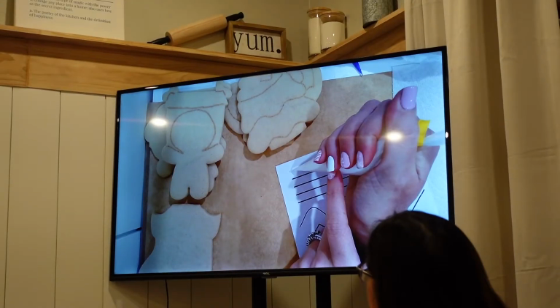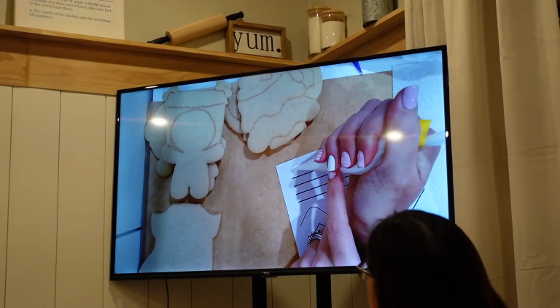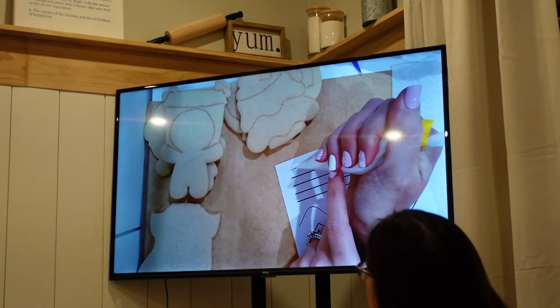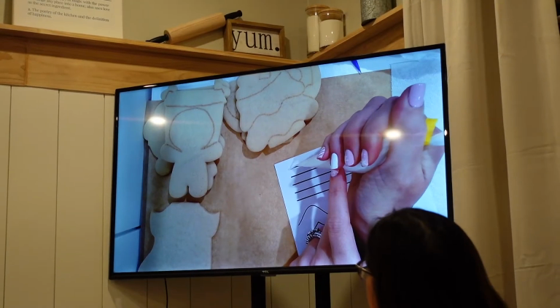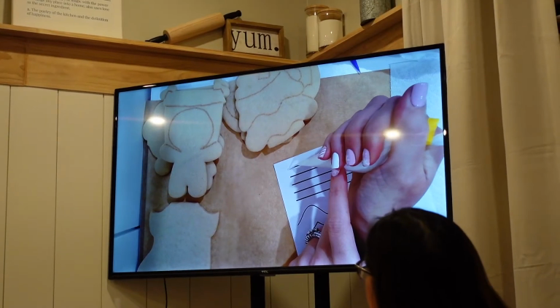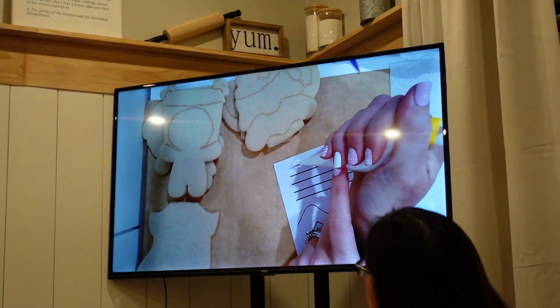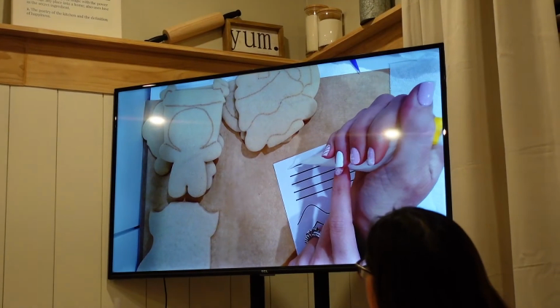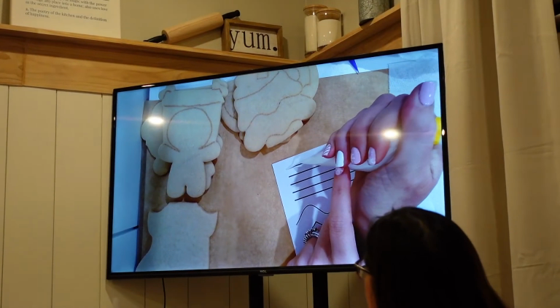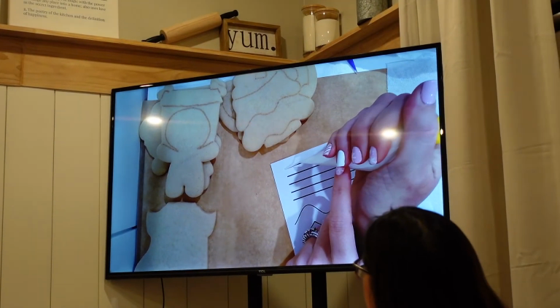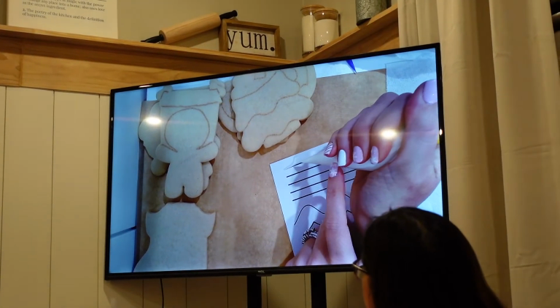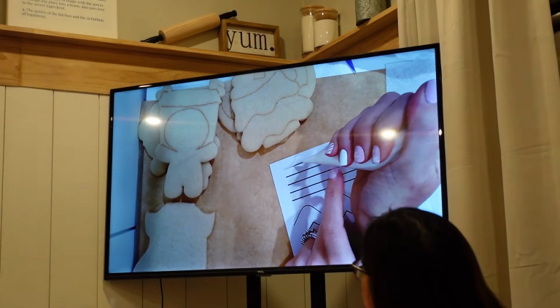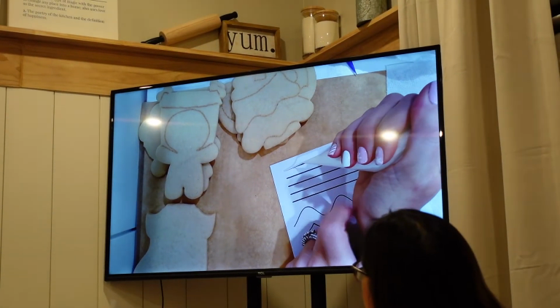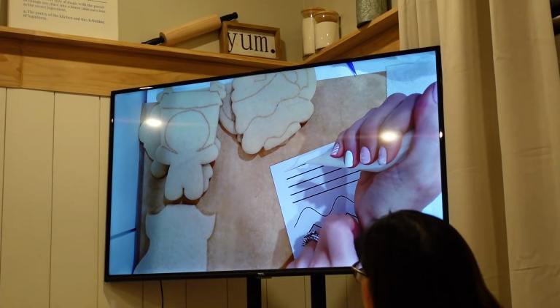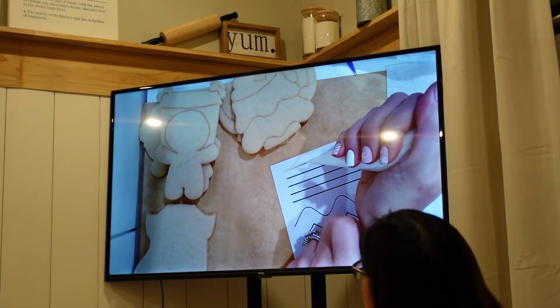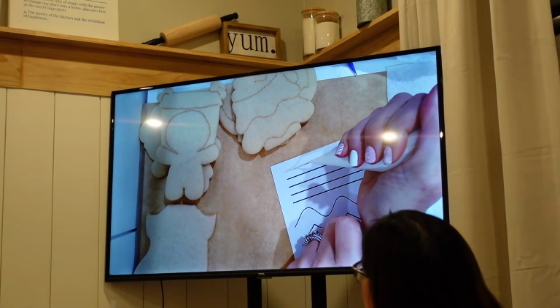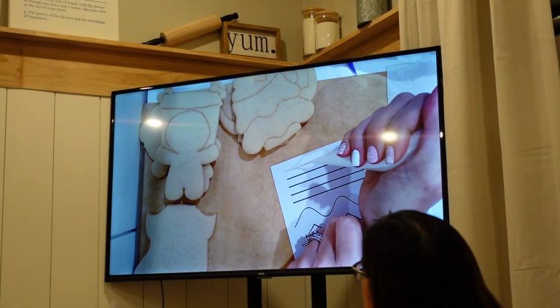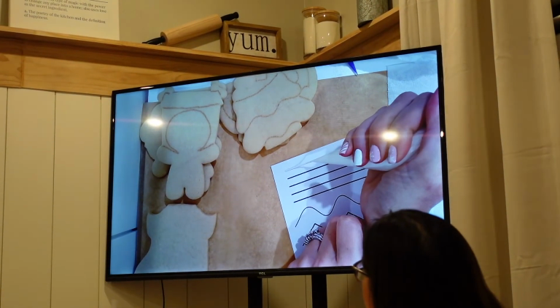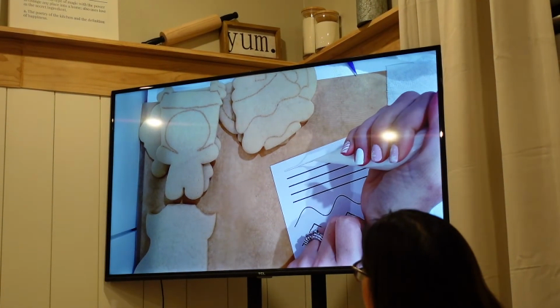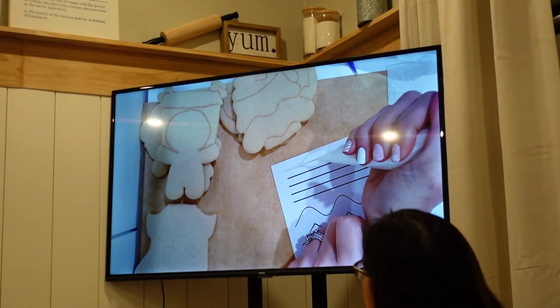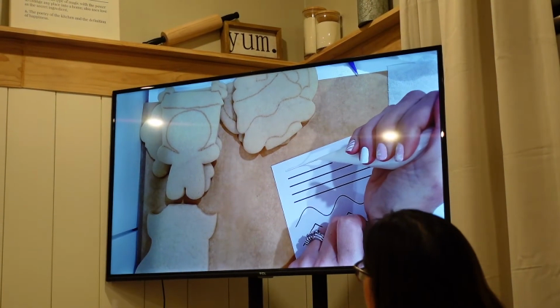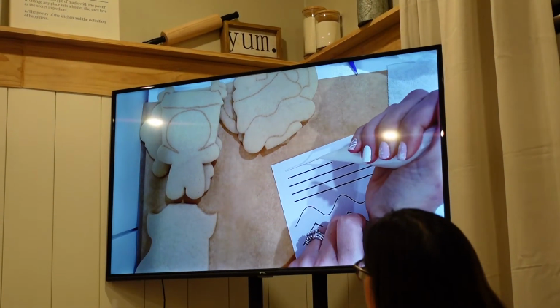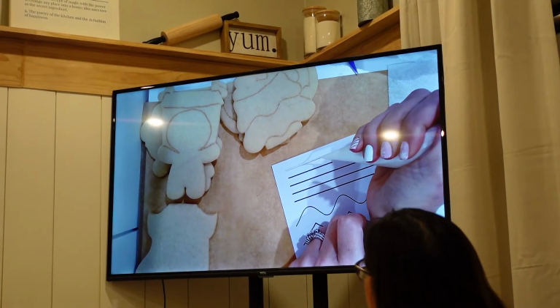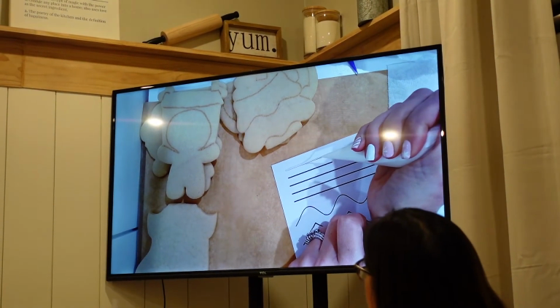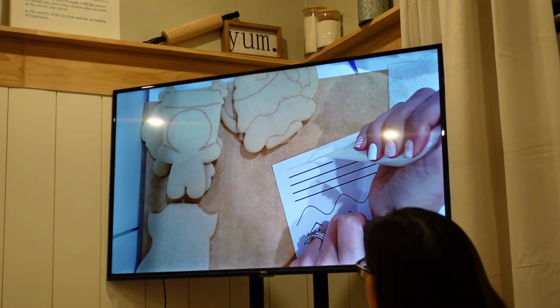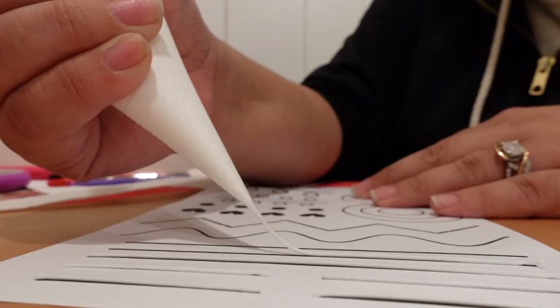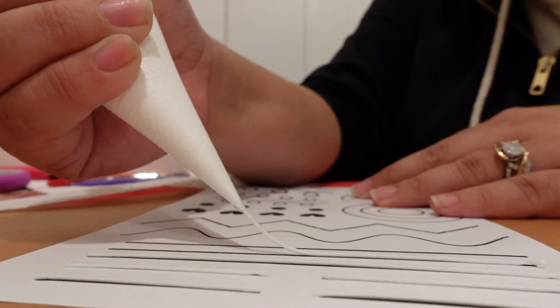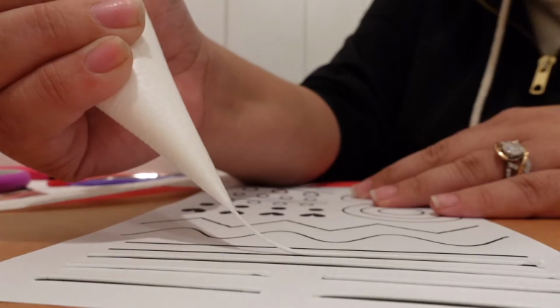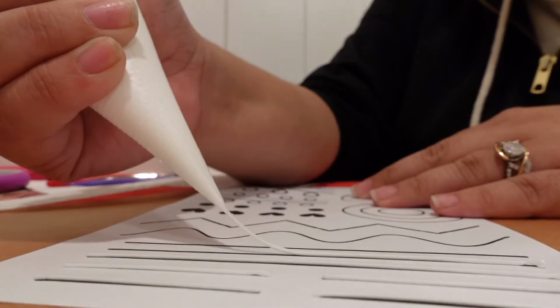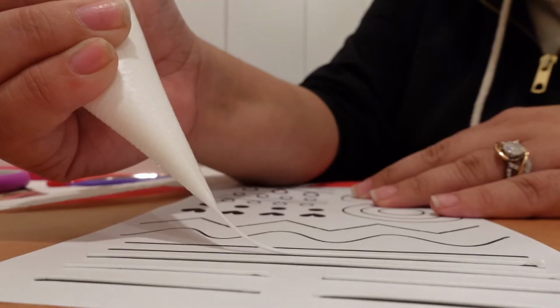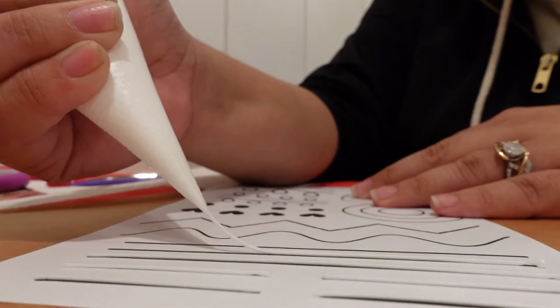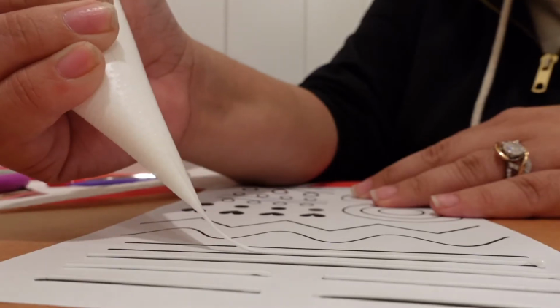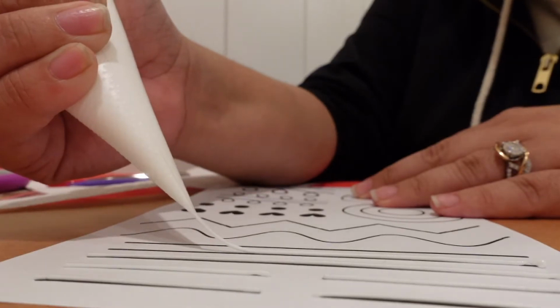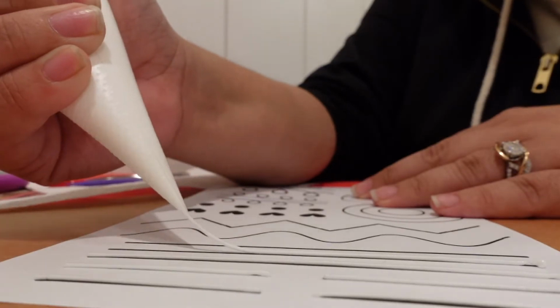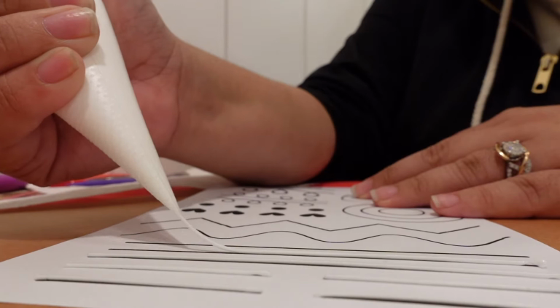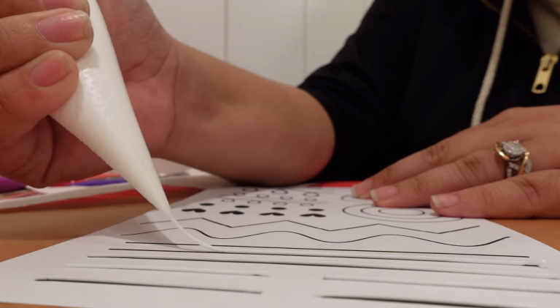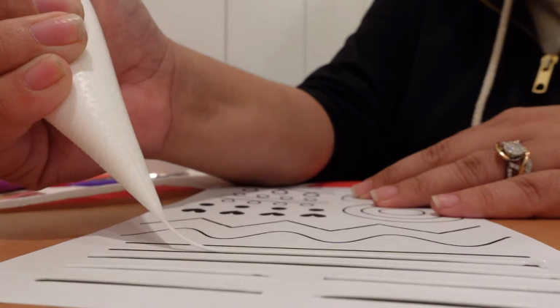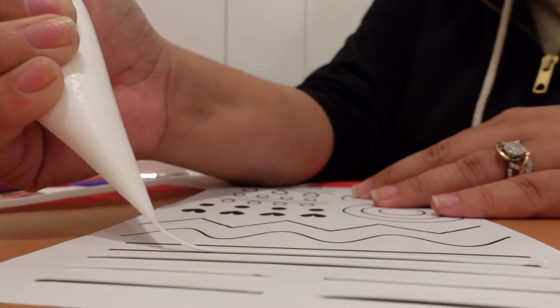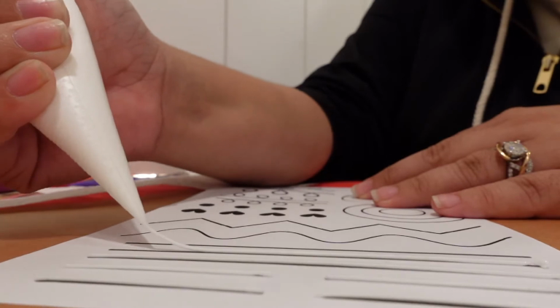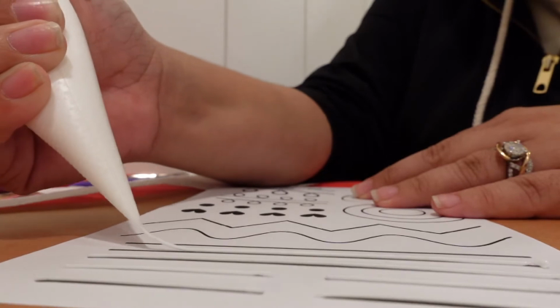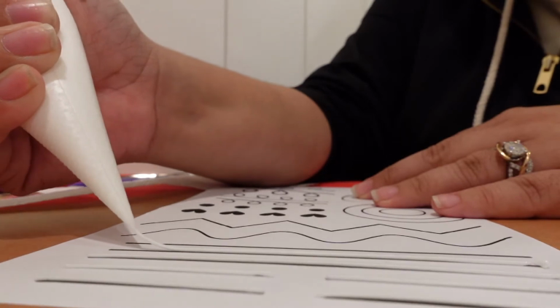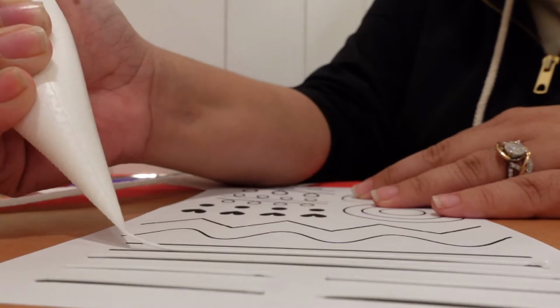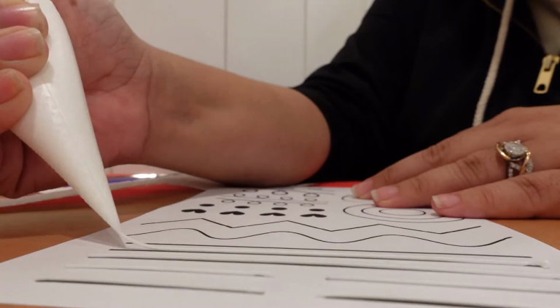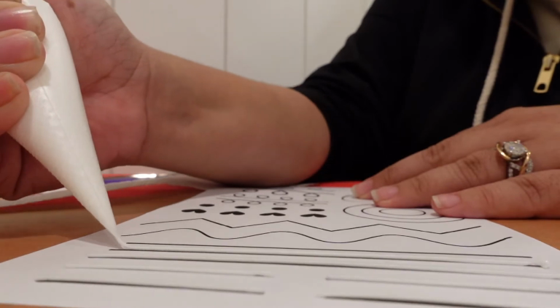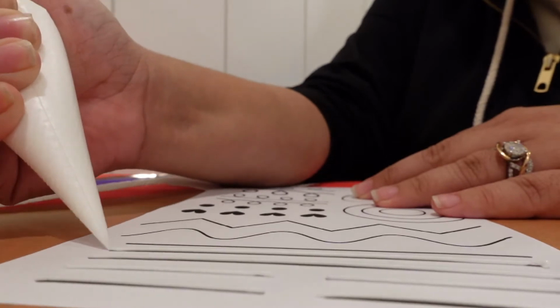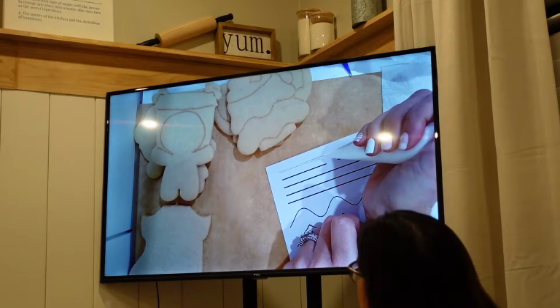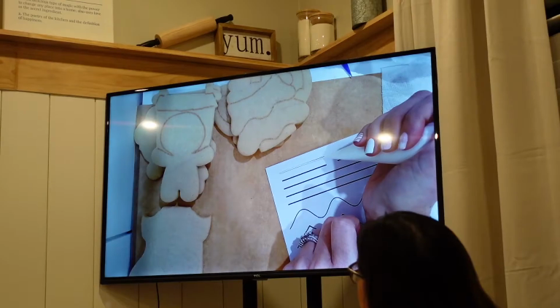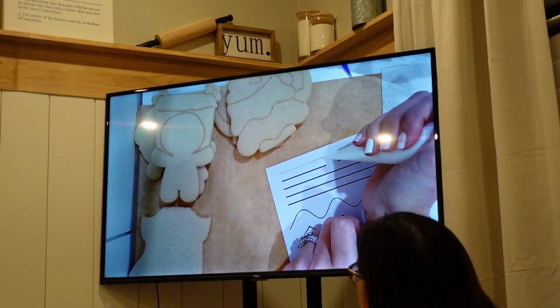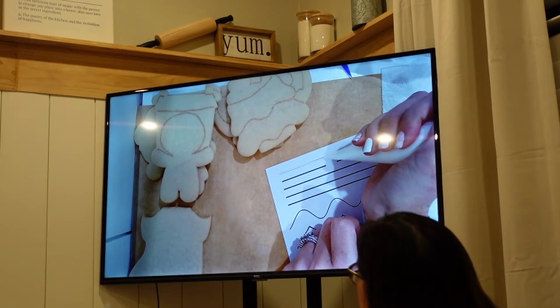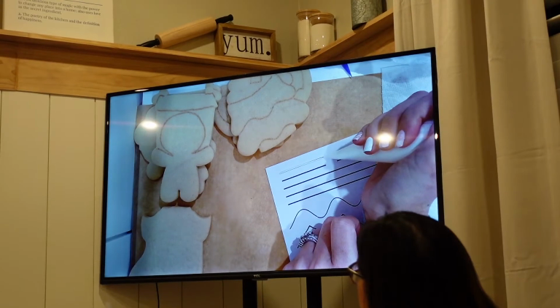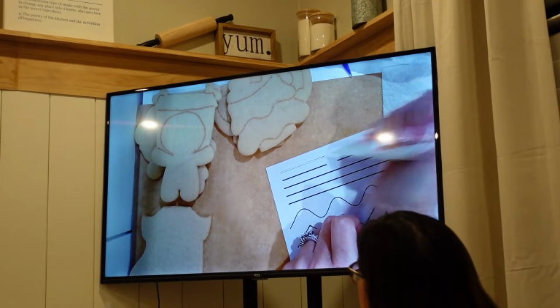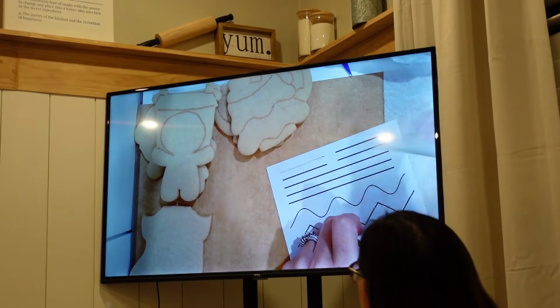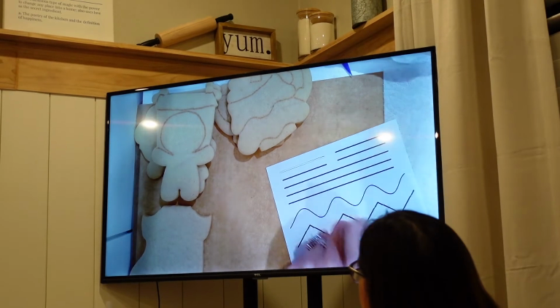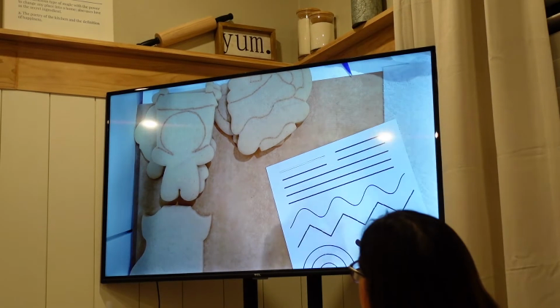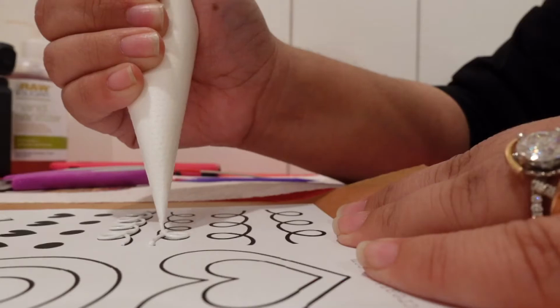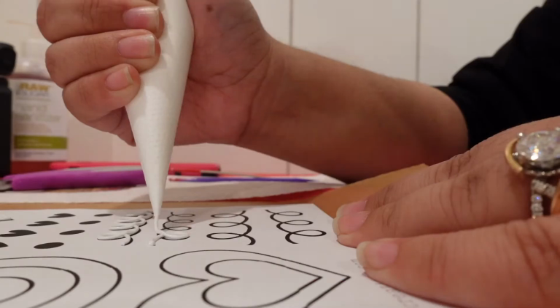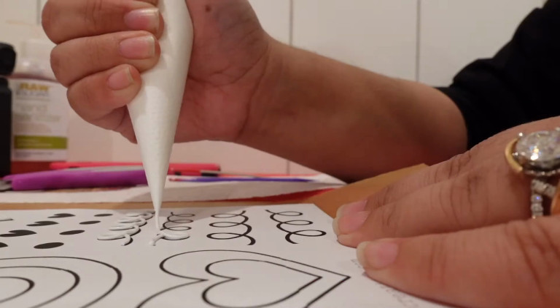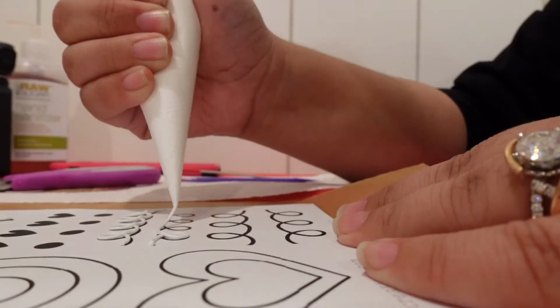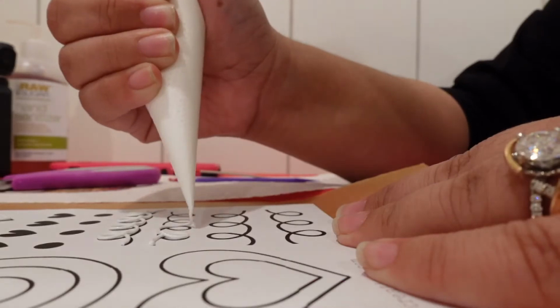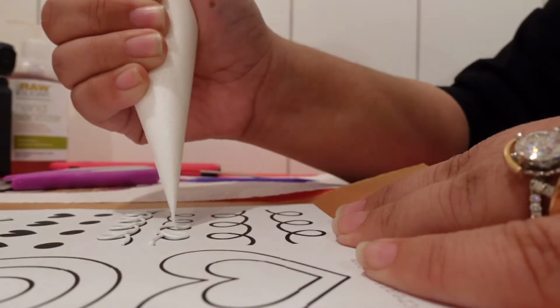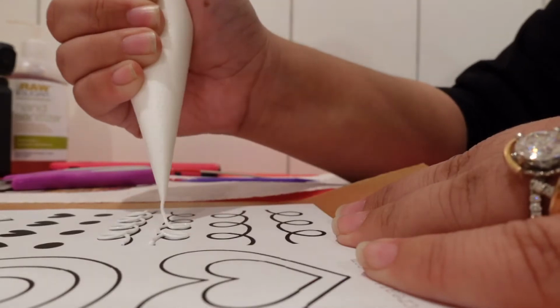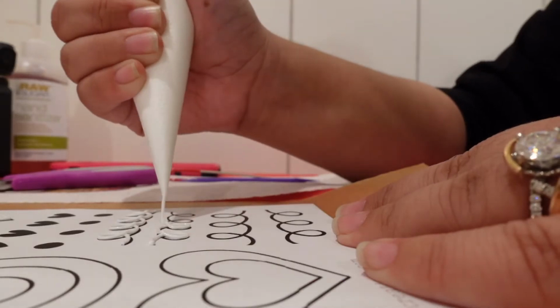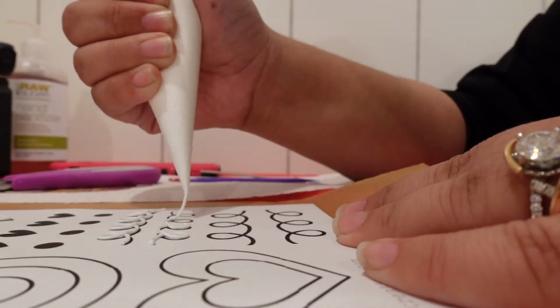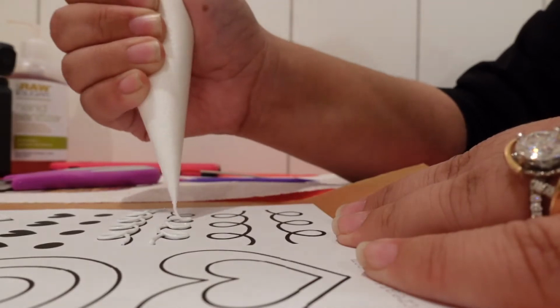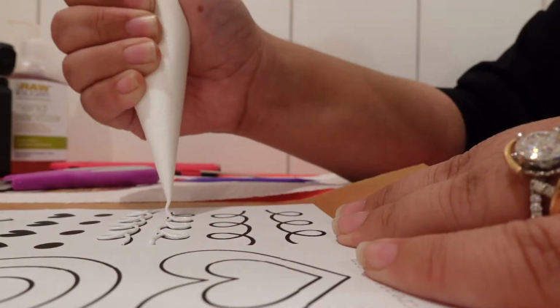We started class by learning how to pipe simple lines and shapes that would be used on the cookies. From techniques to tips, Brittany's got you covered.